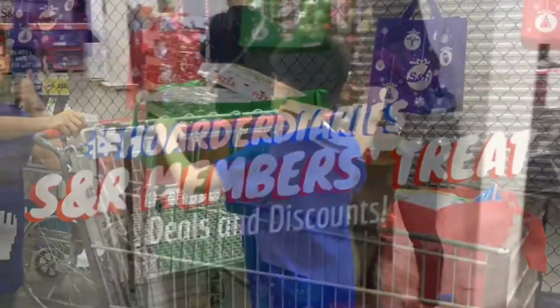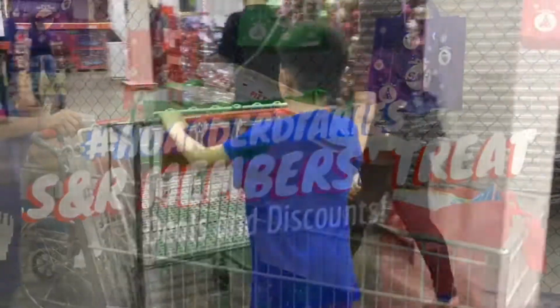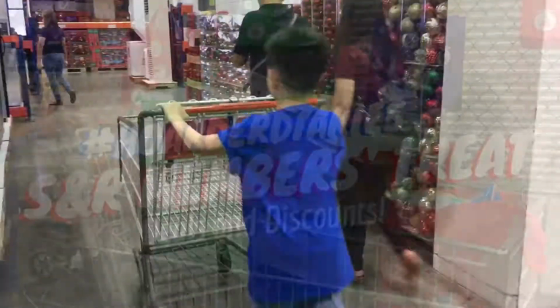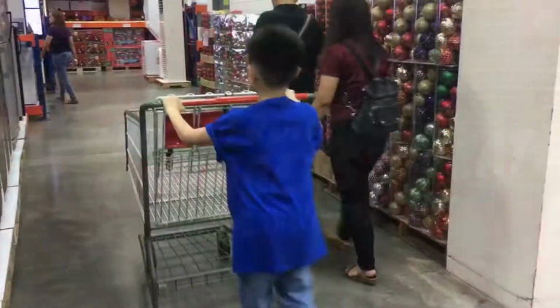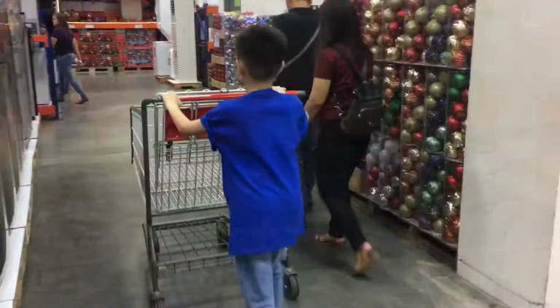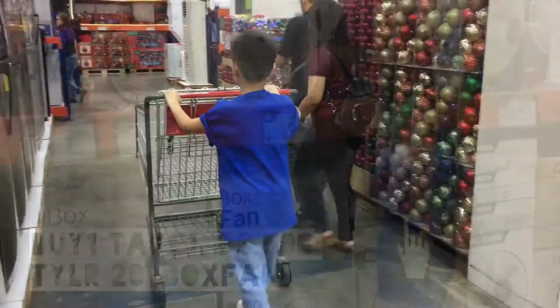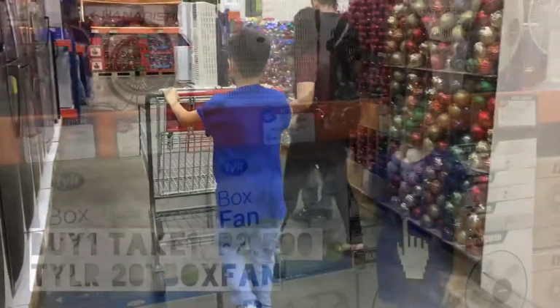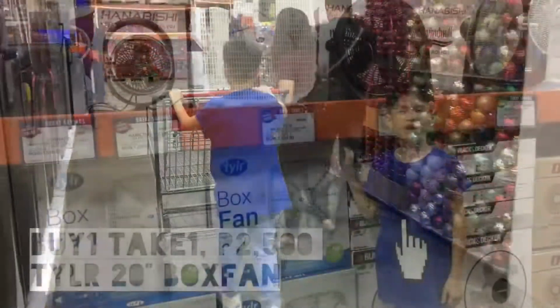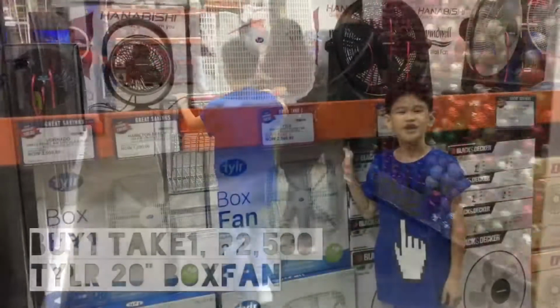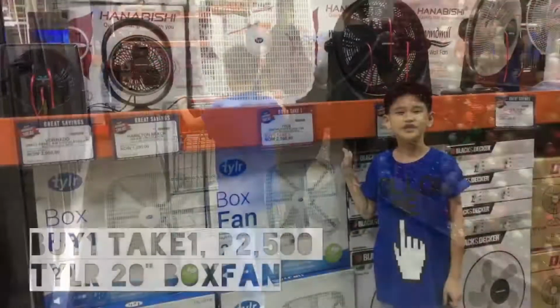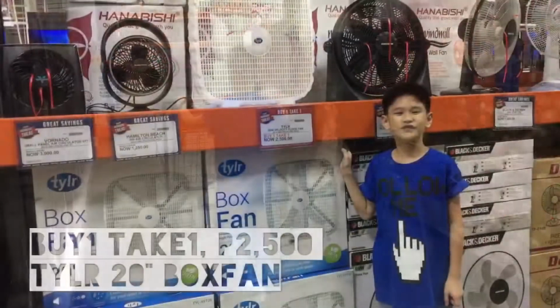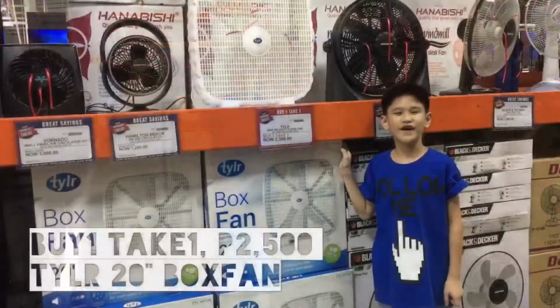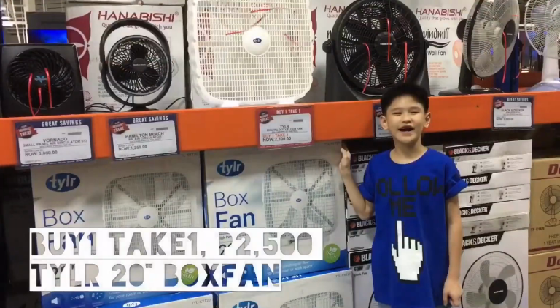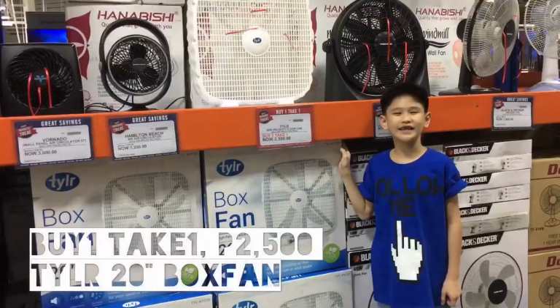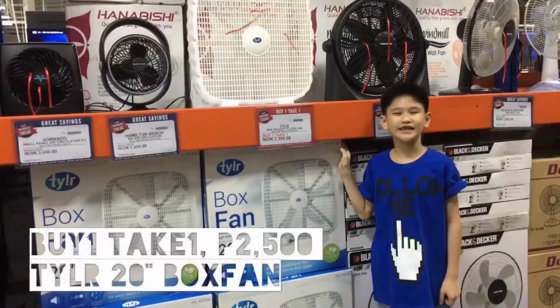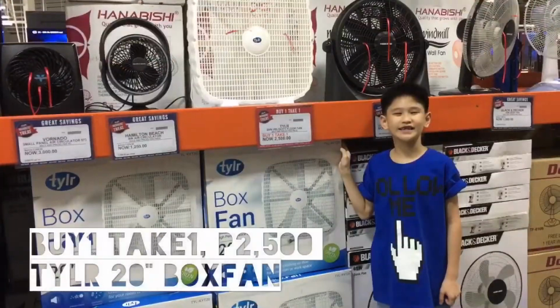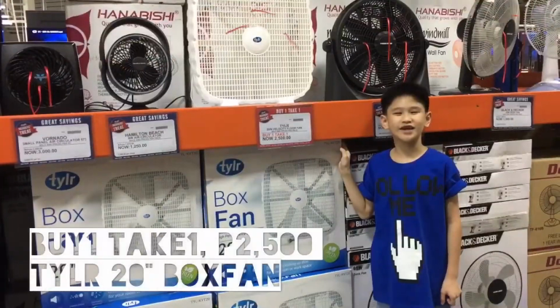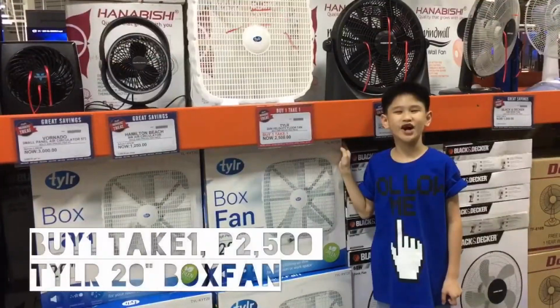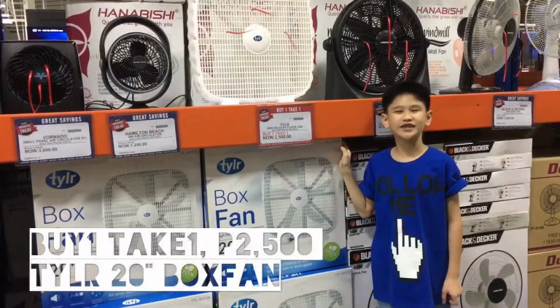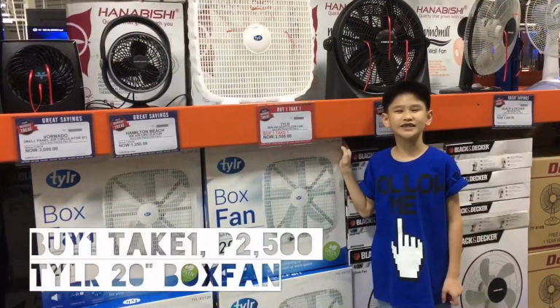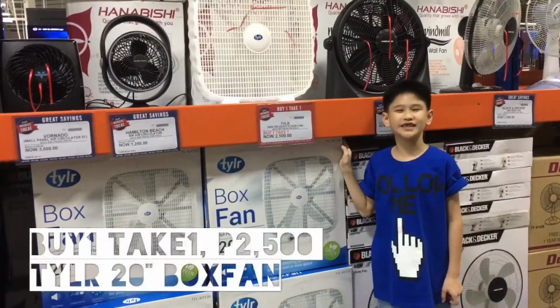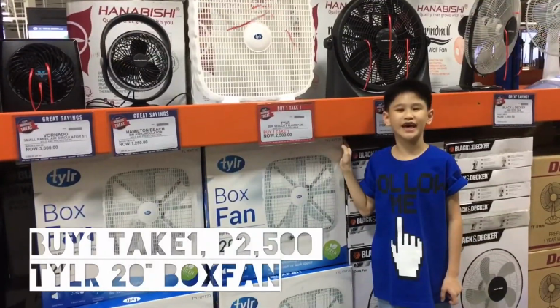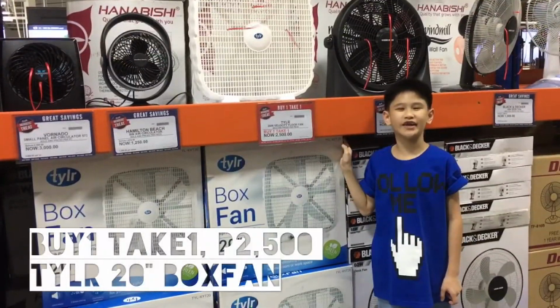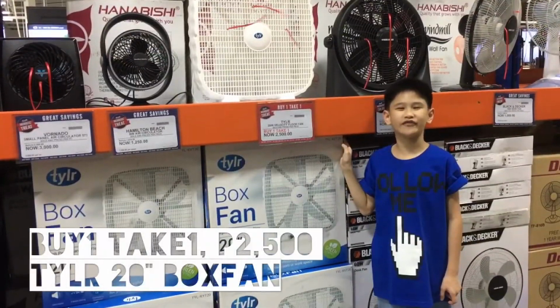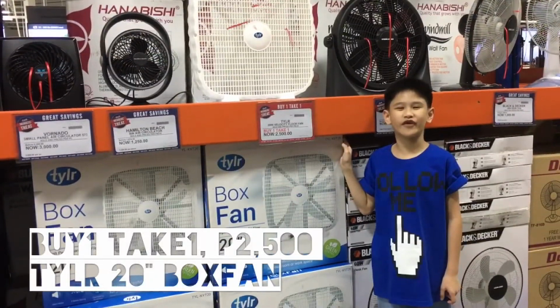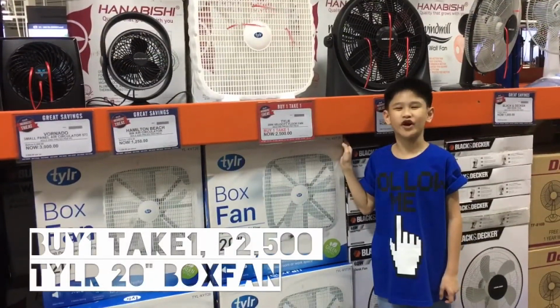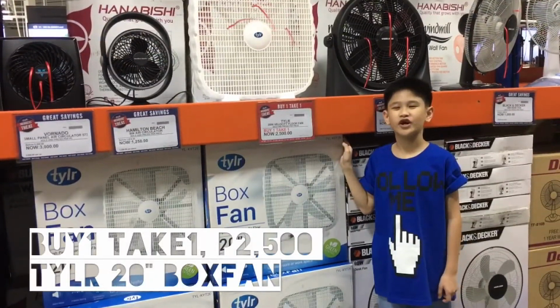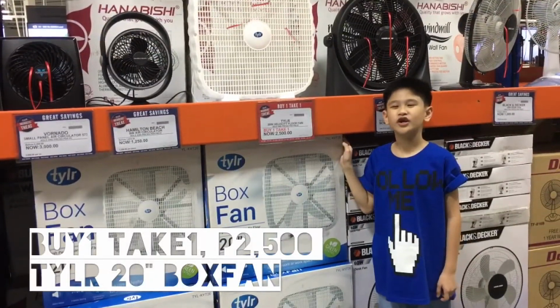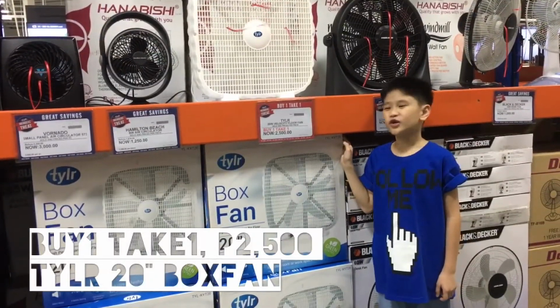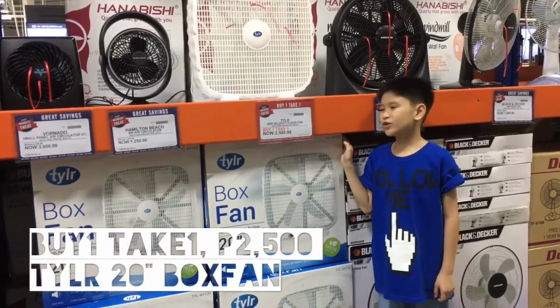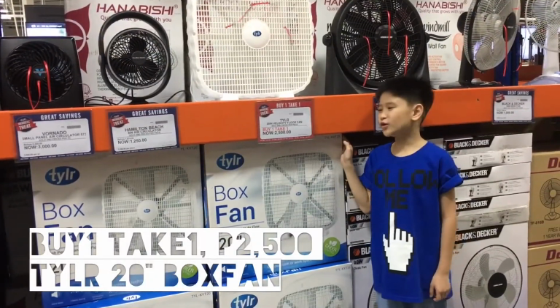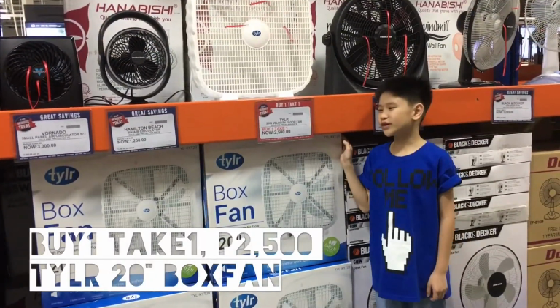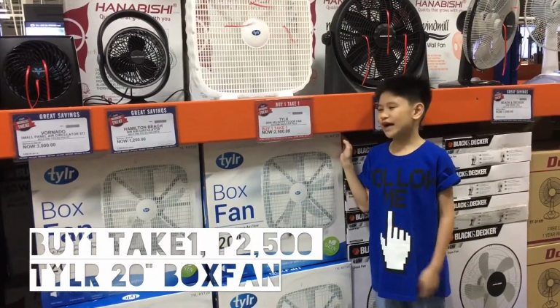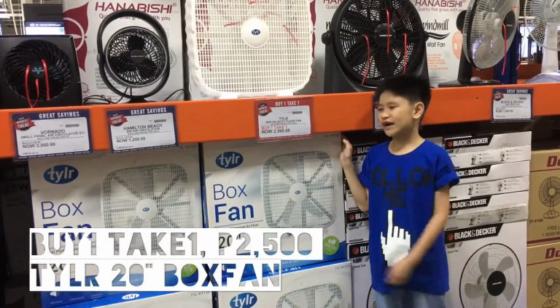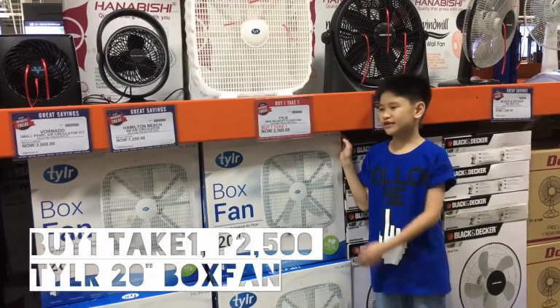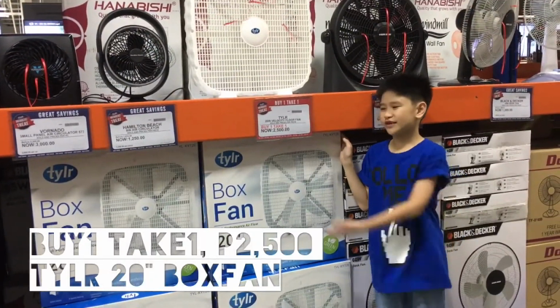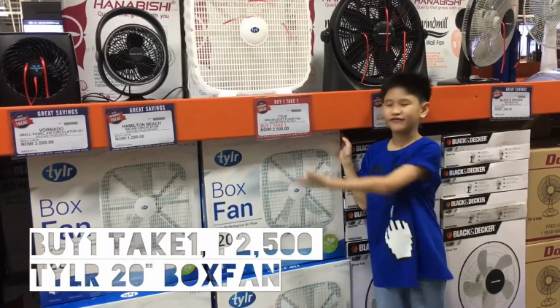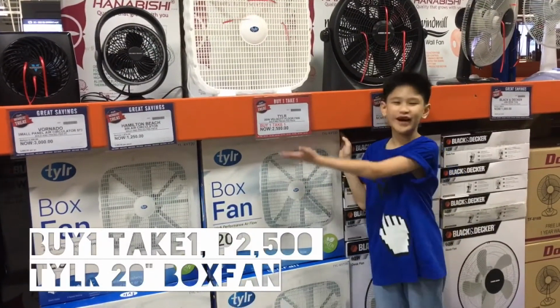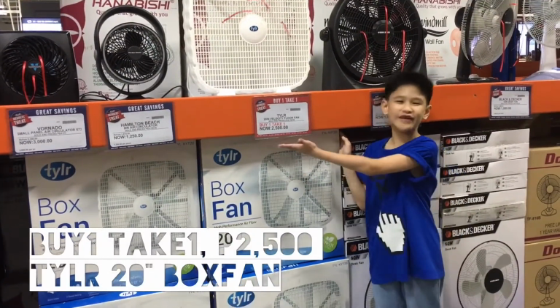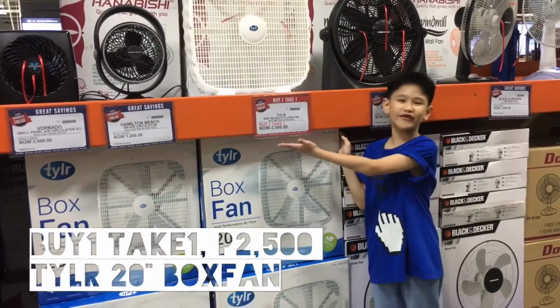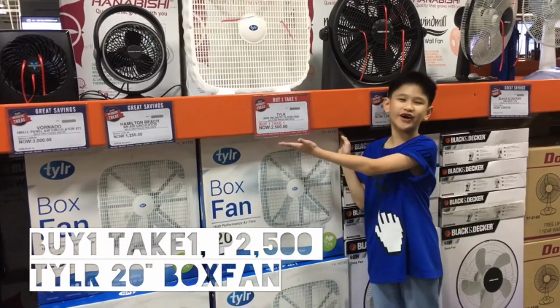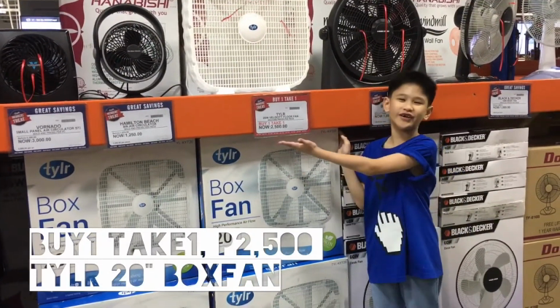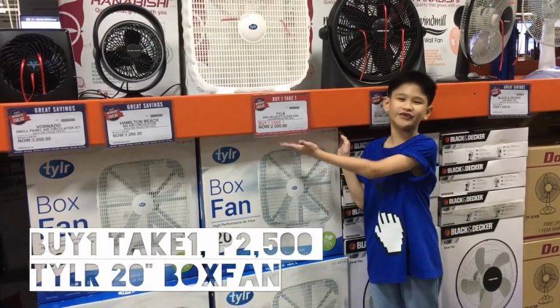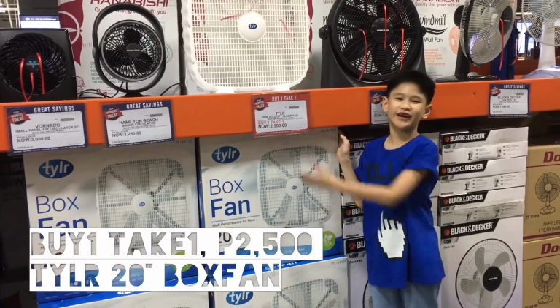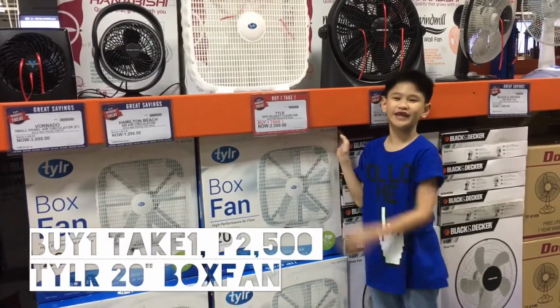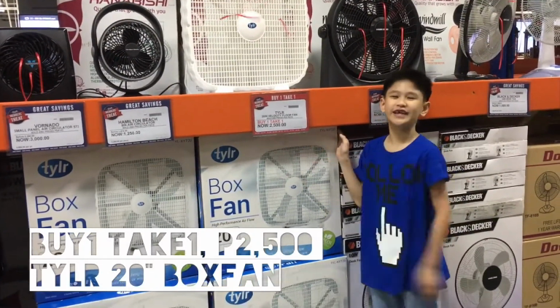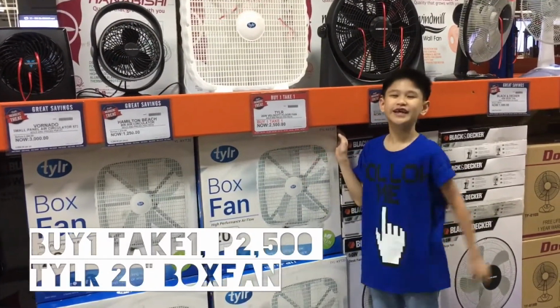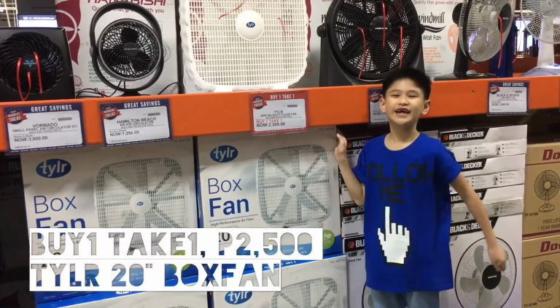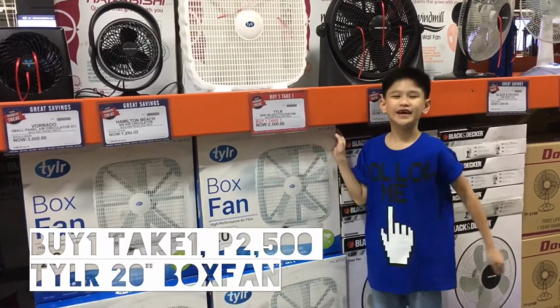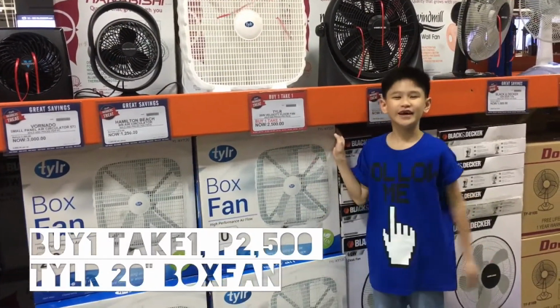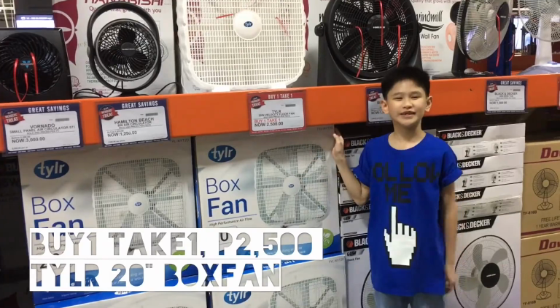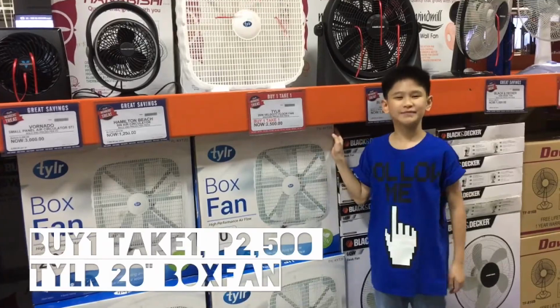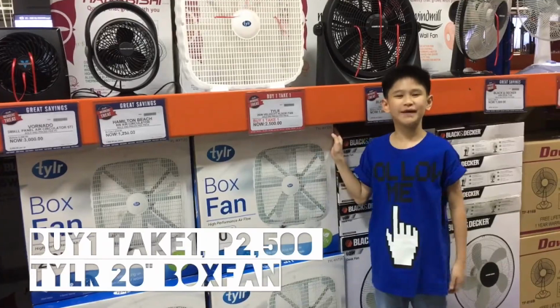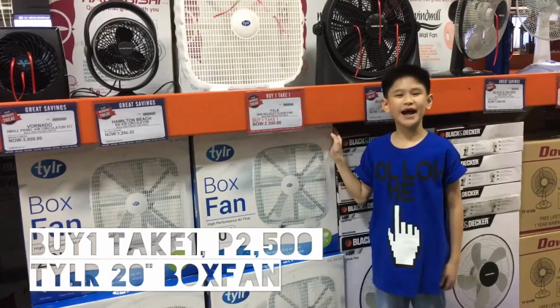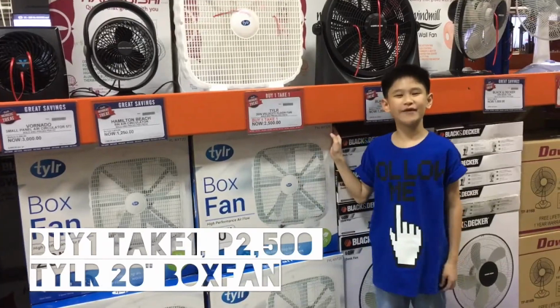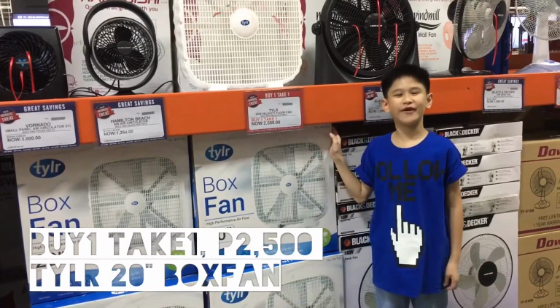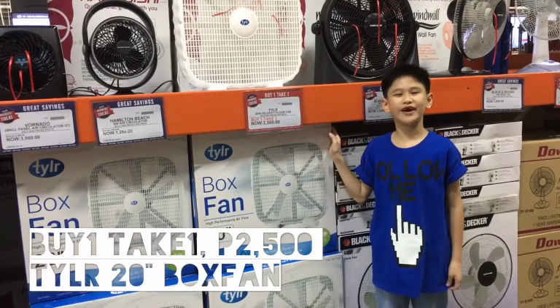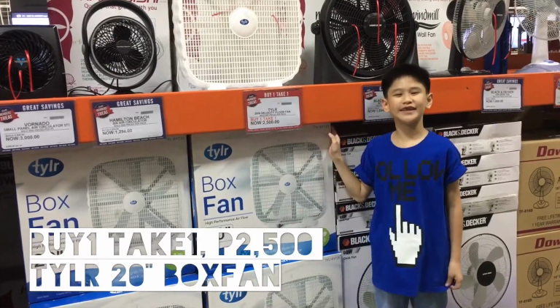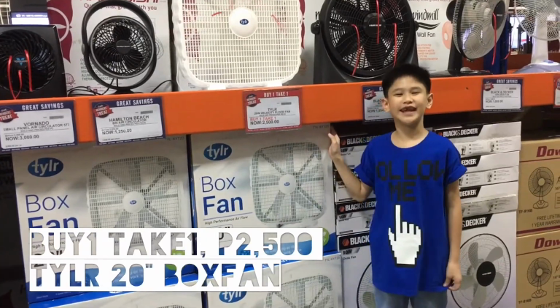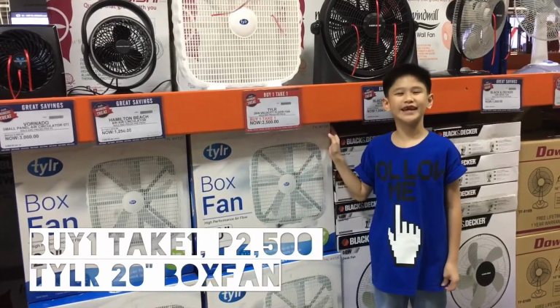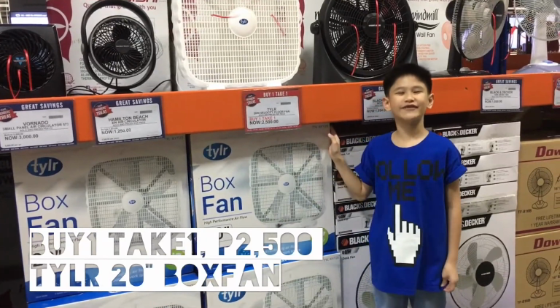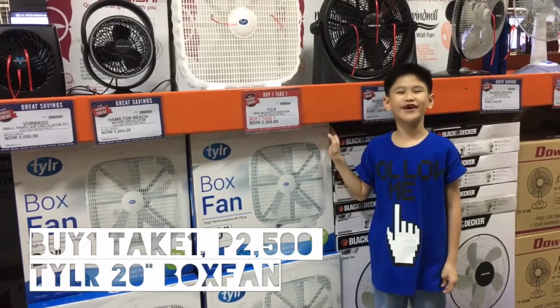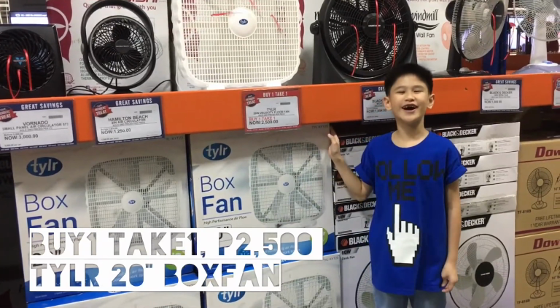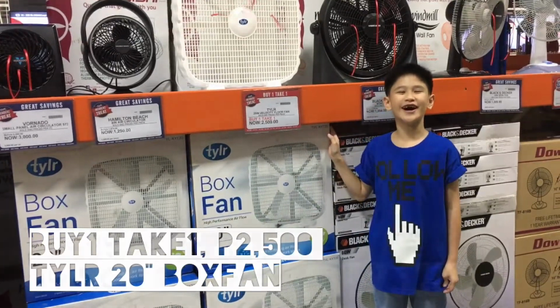This box fan is on sale for $2,500. Let's buy one, take one!